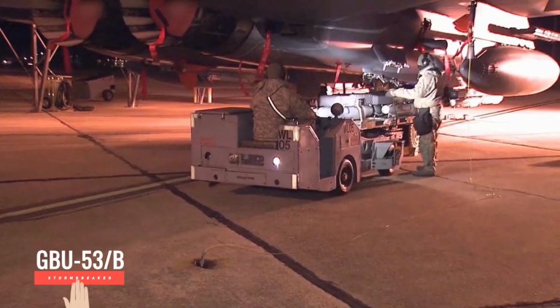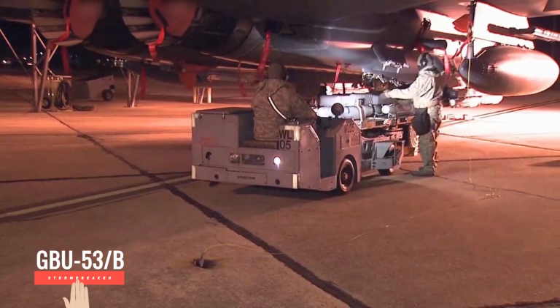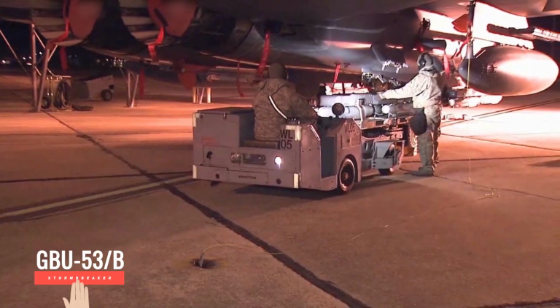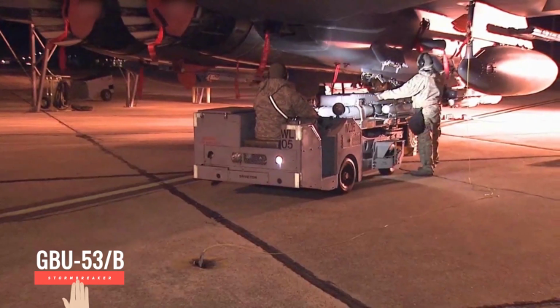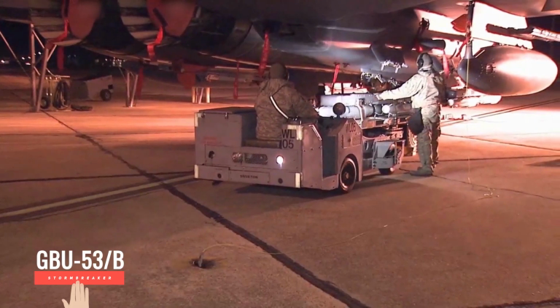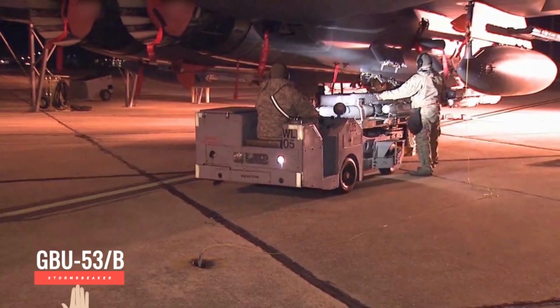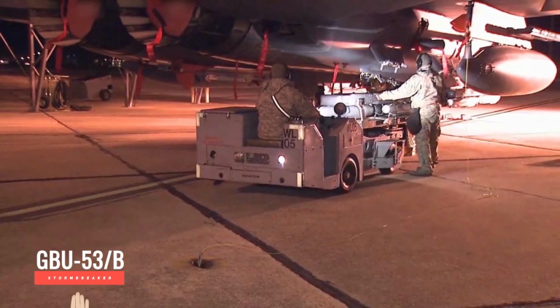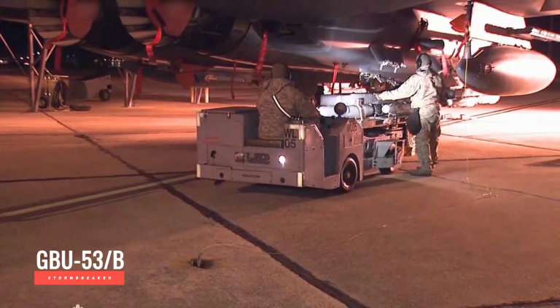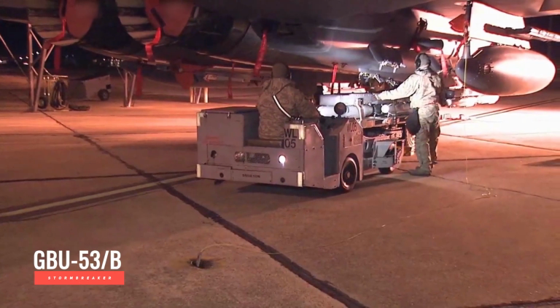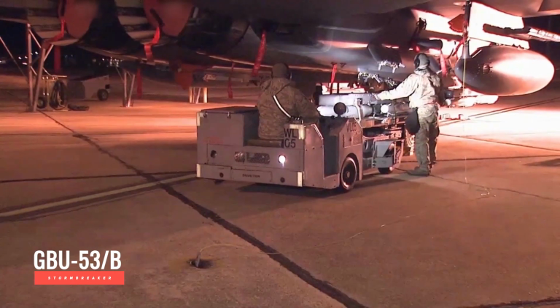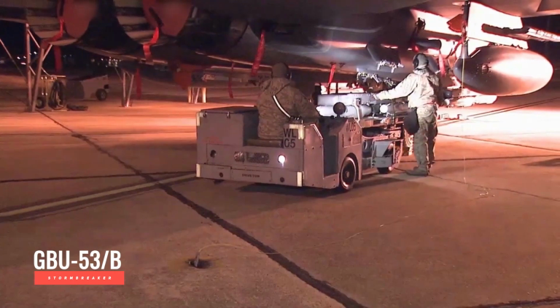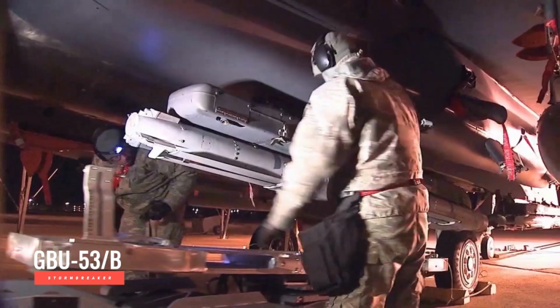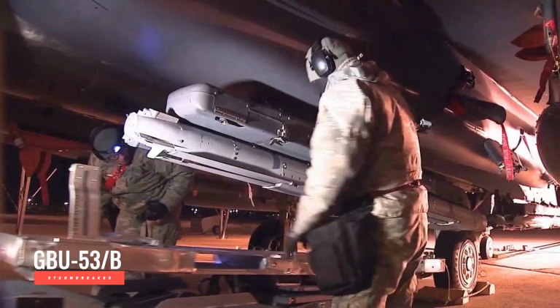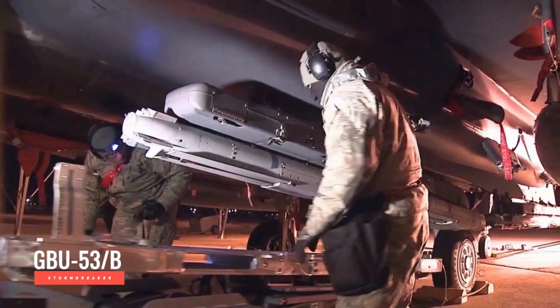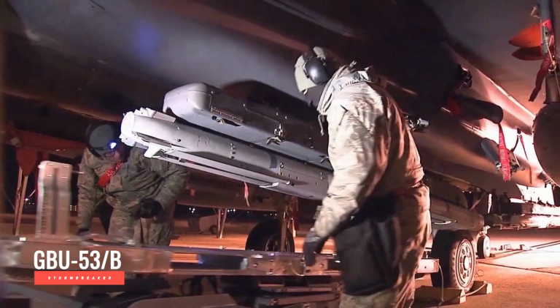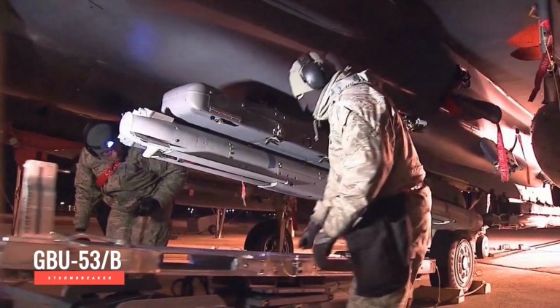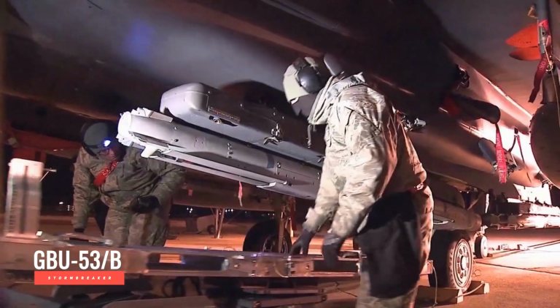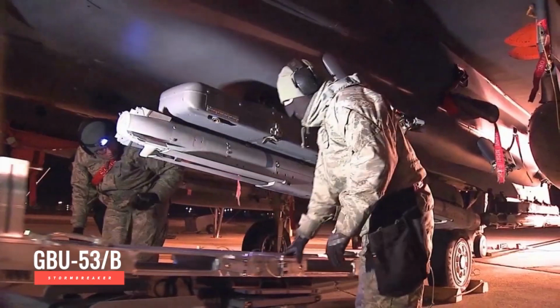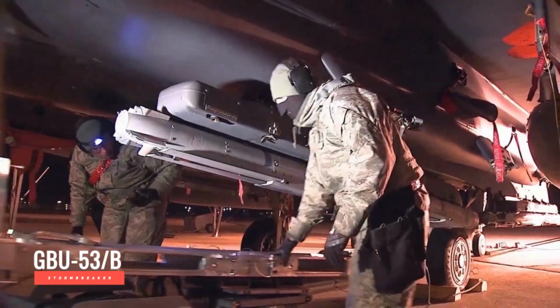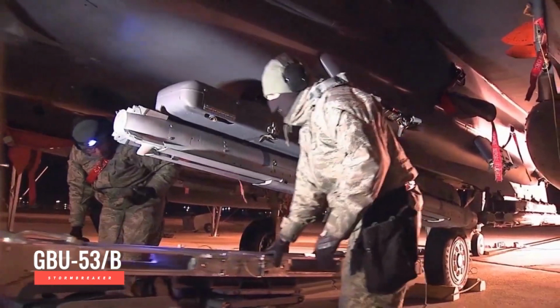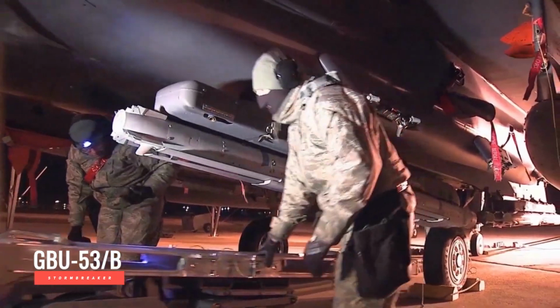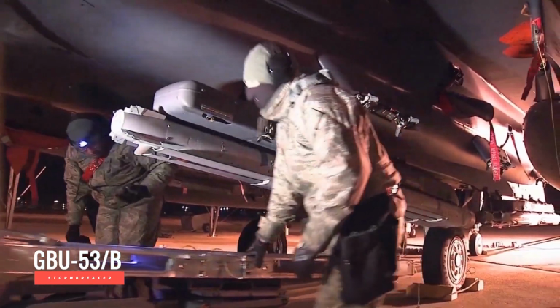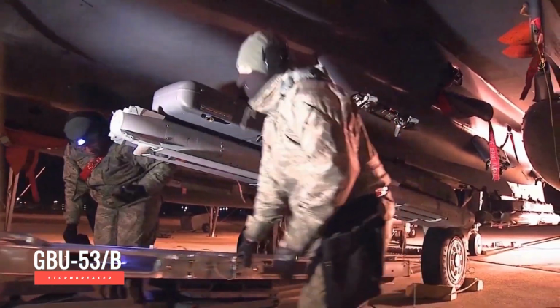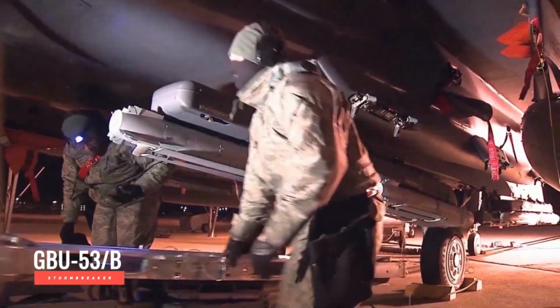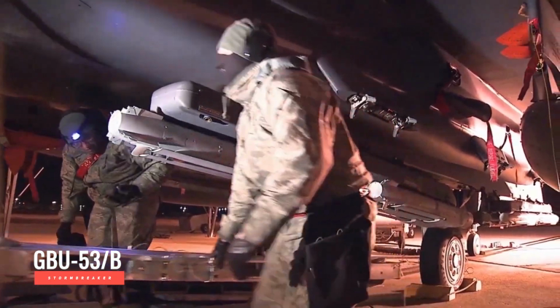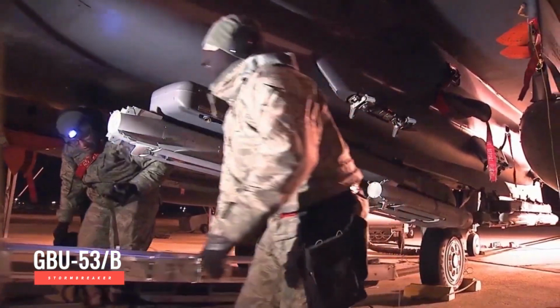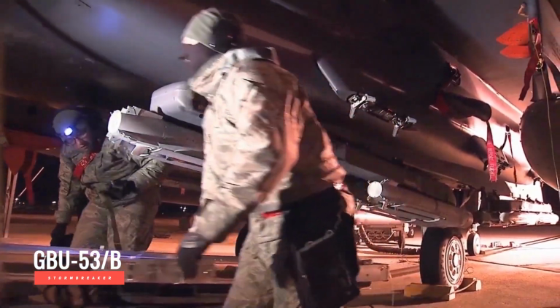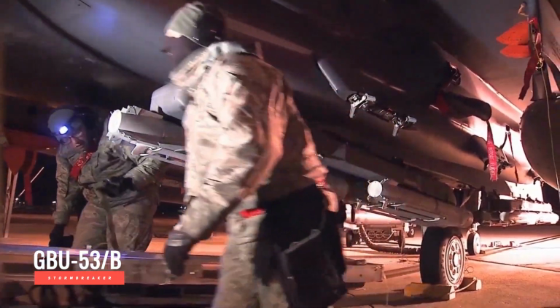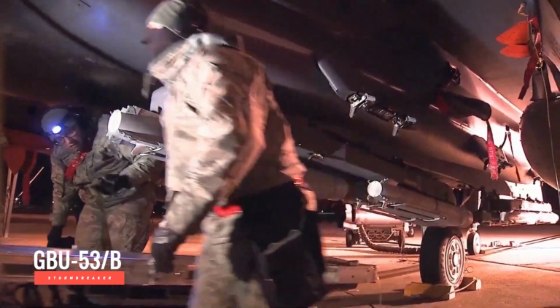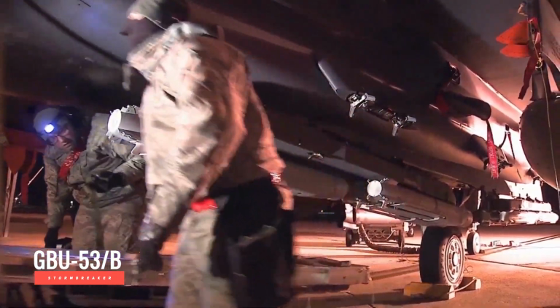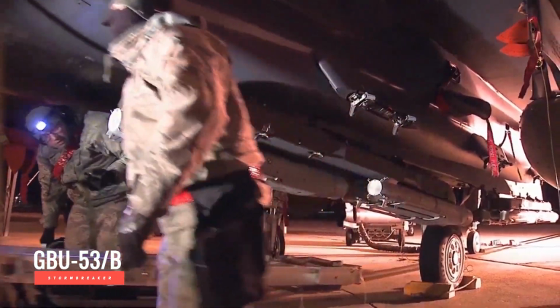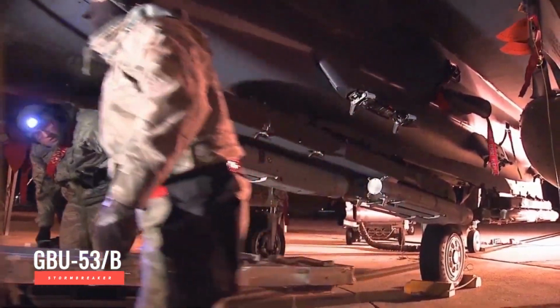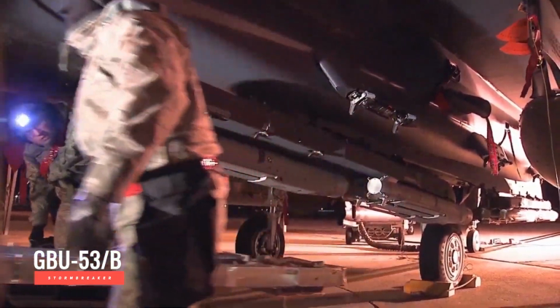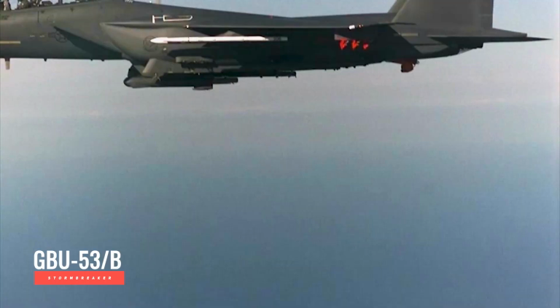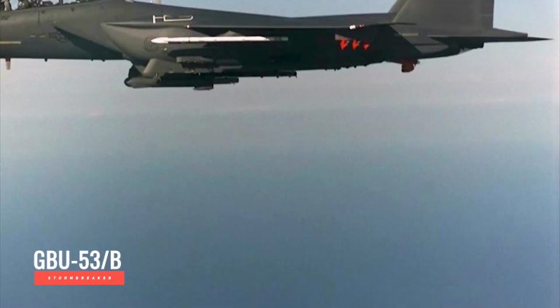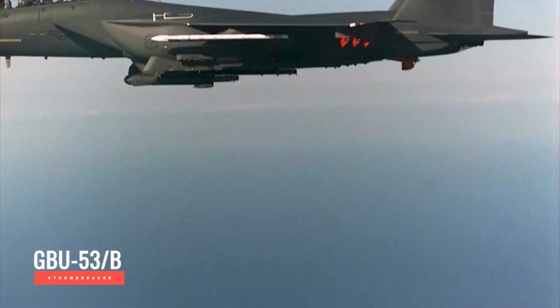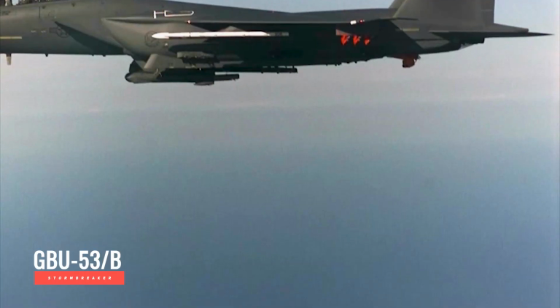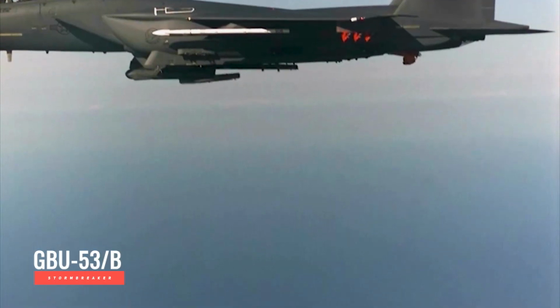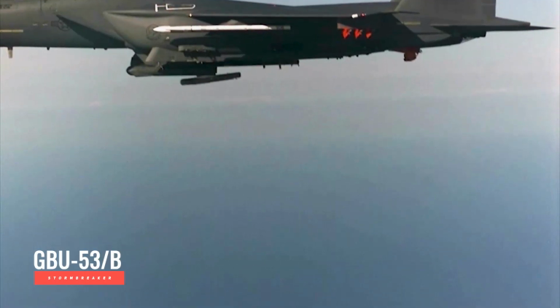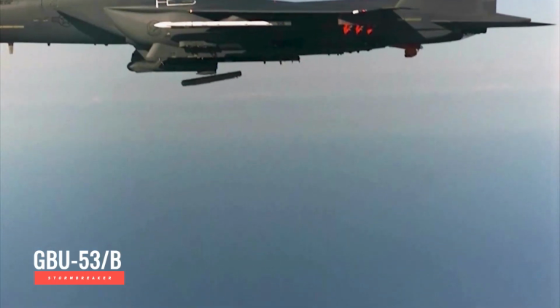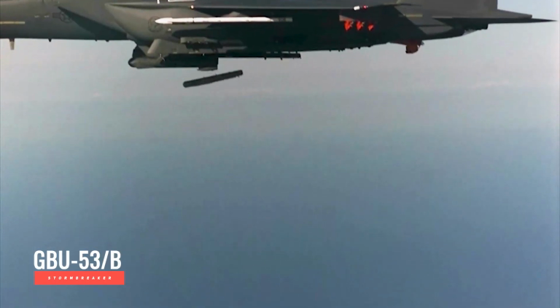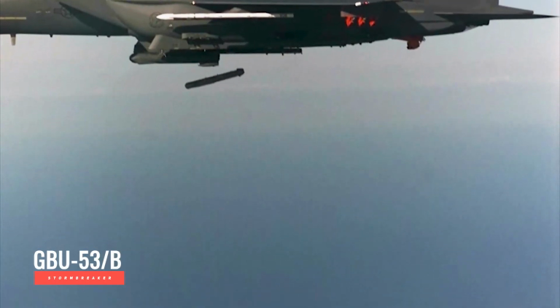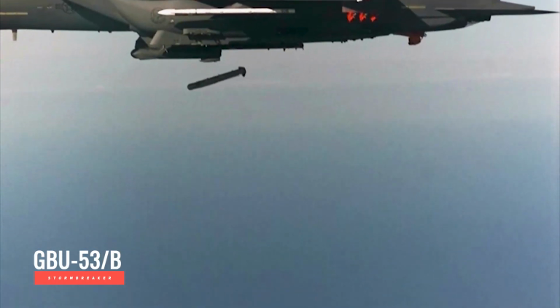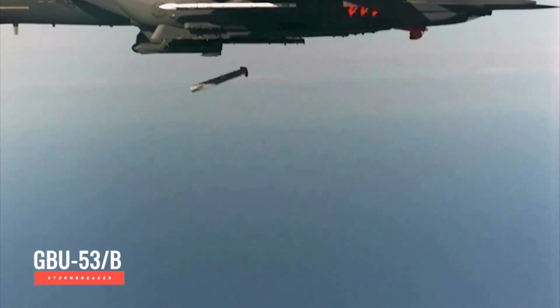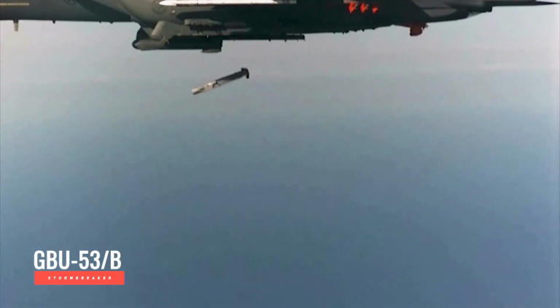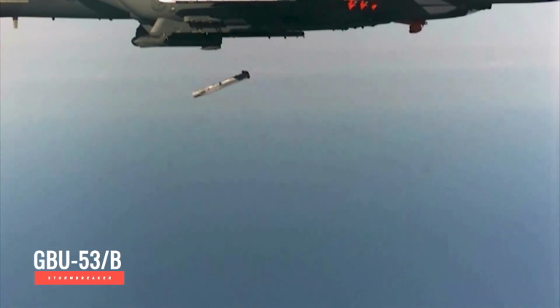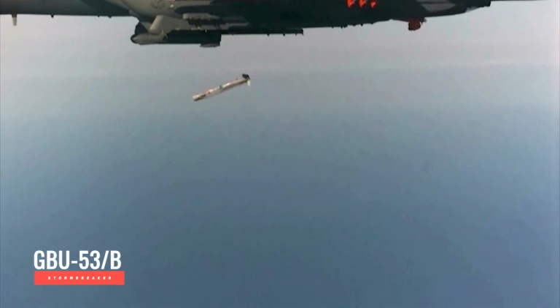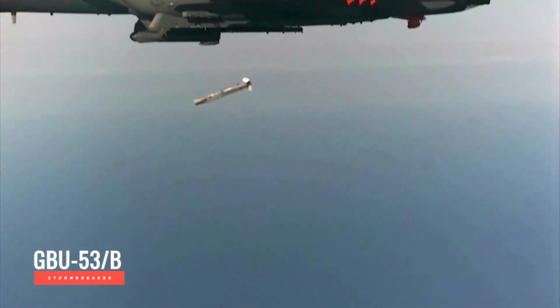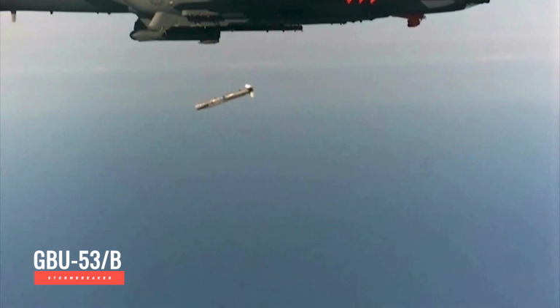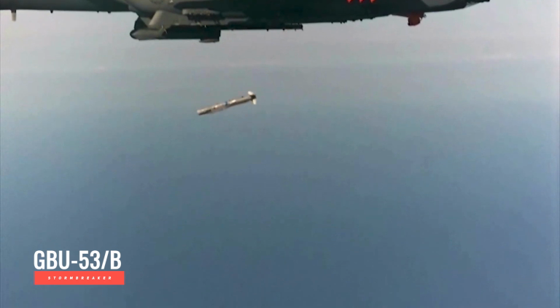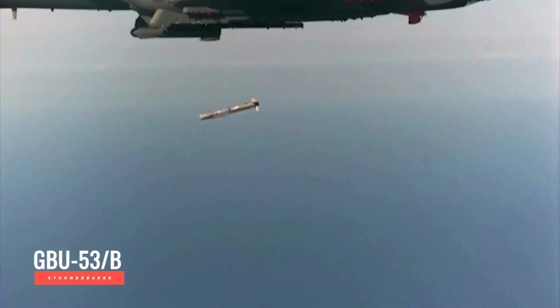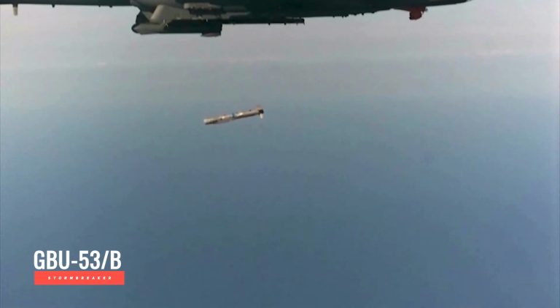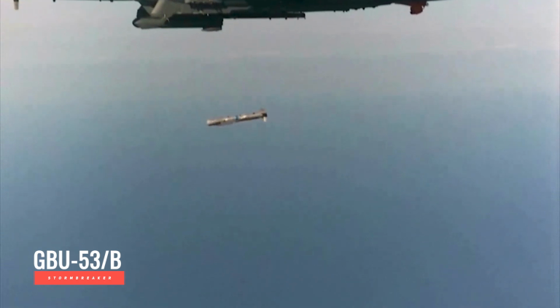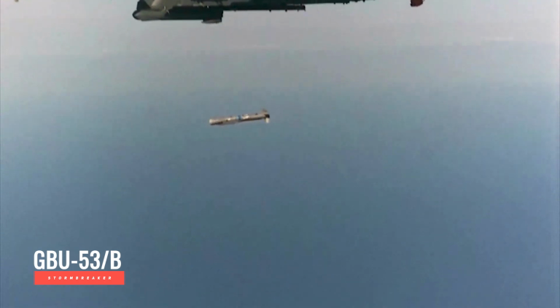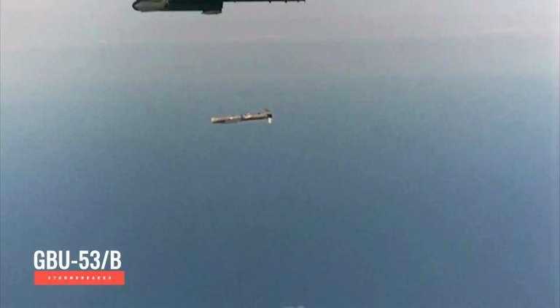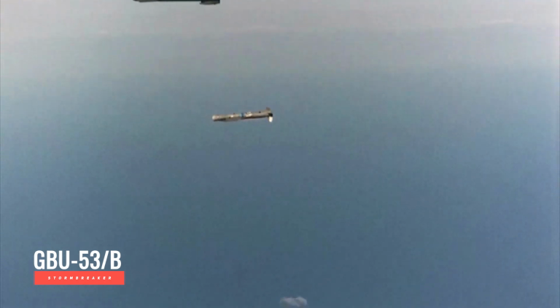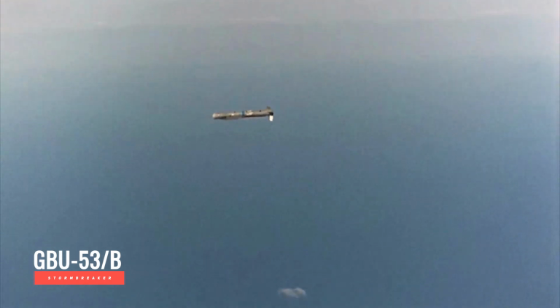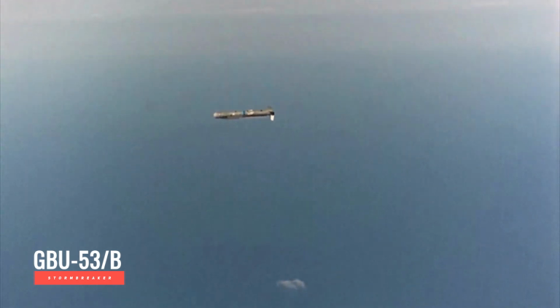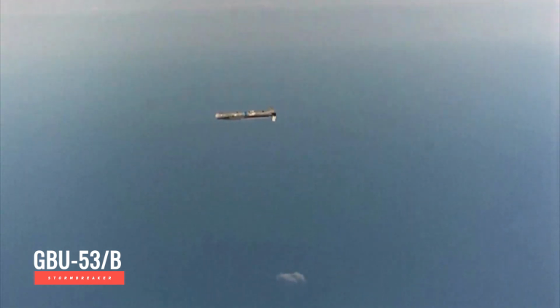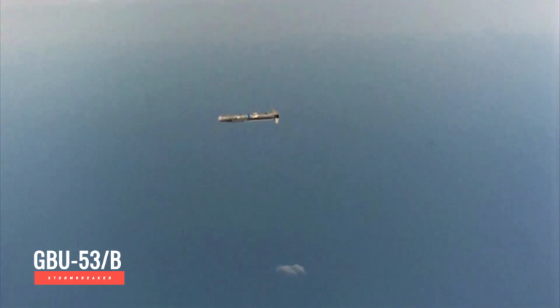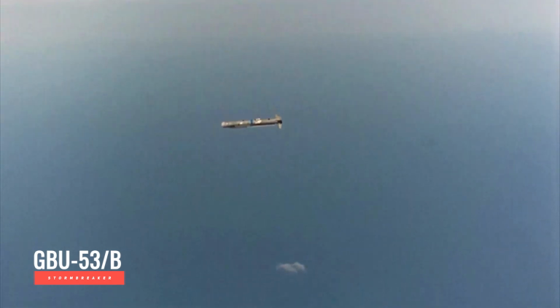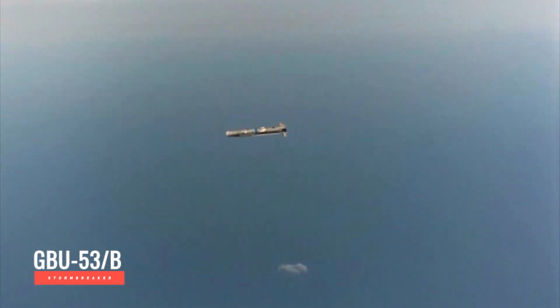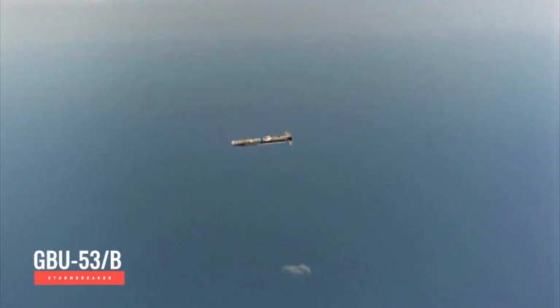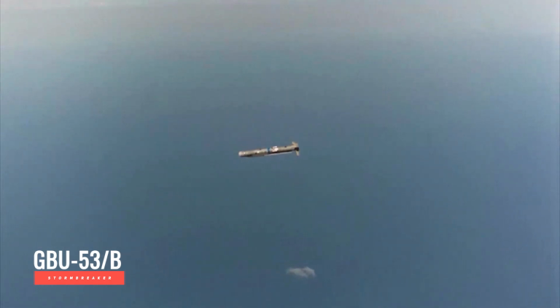Meet the GBU-53B Stormbreaker, America's $200,000 precision strike weapon.